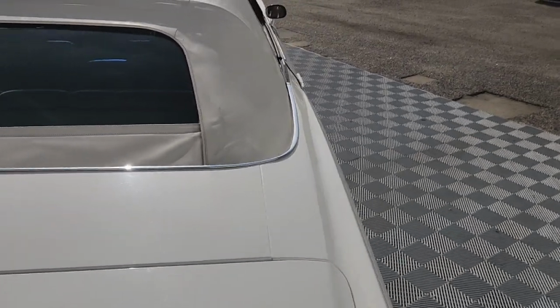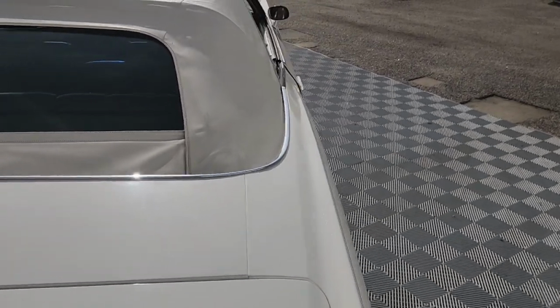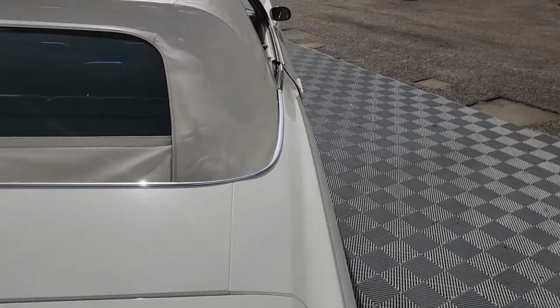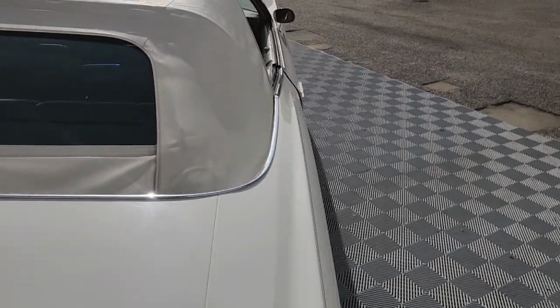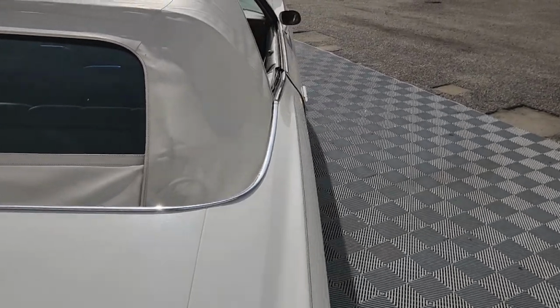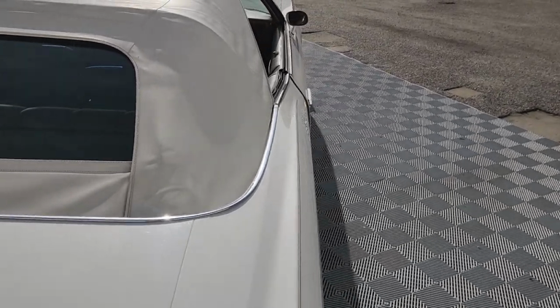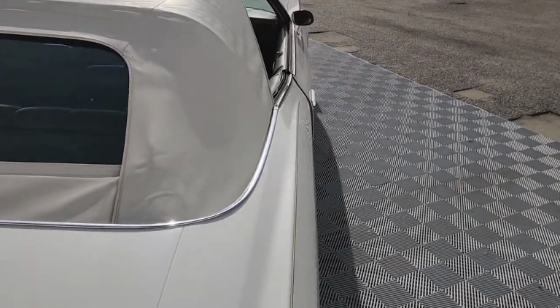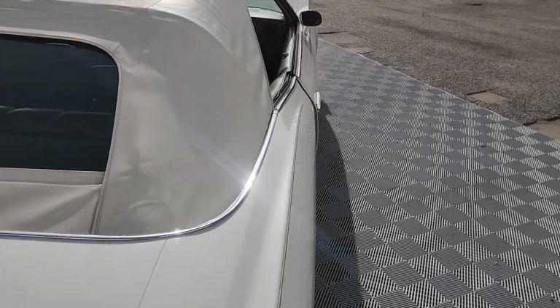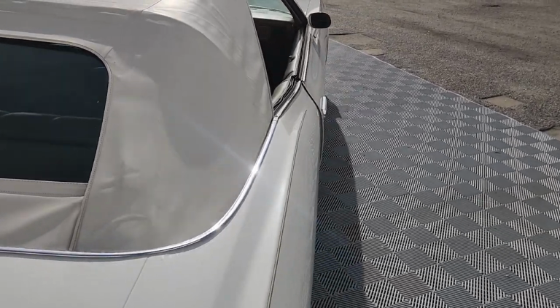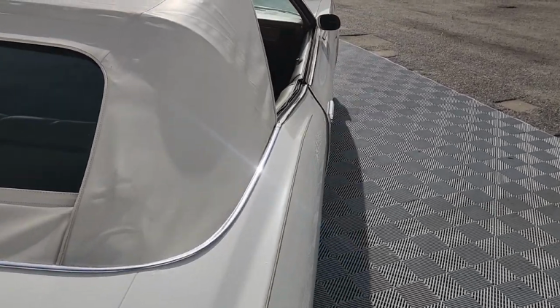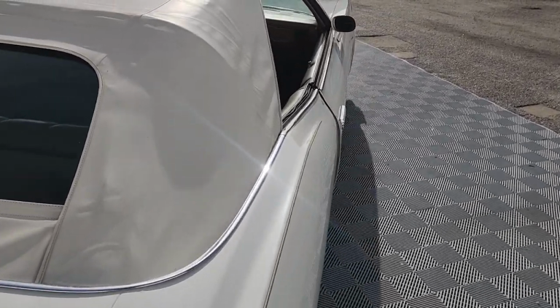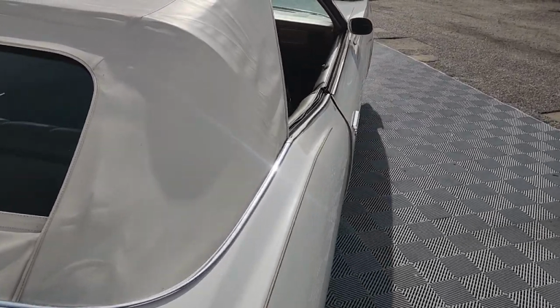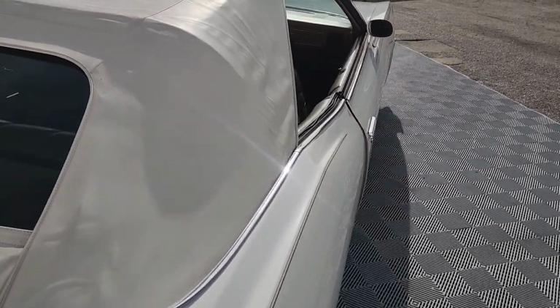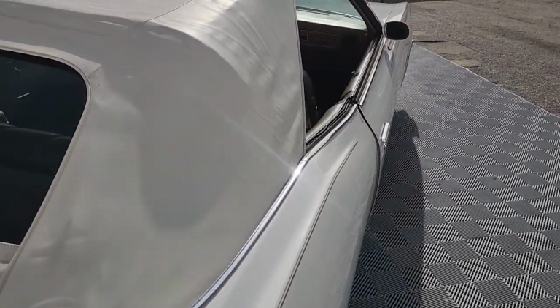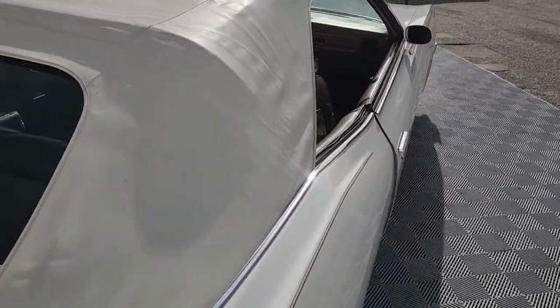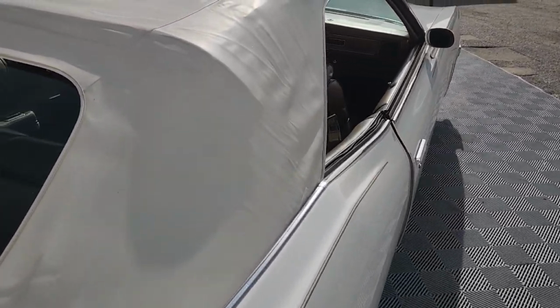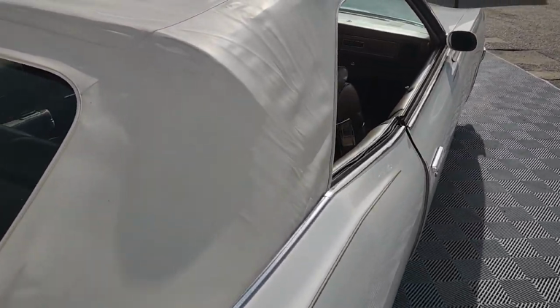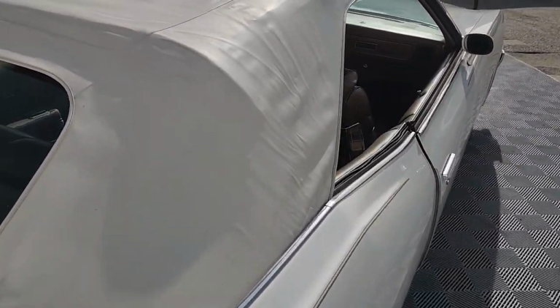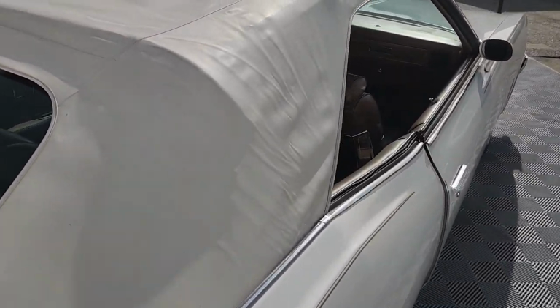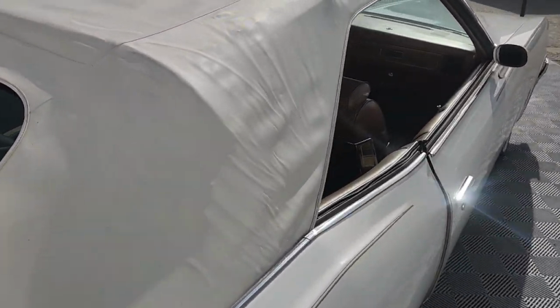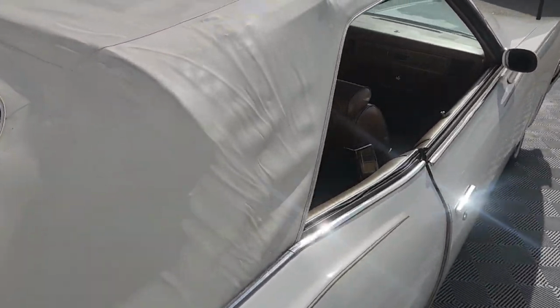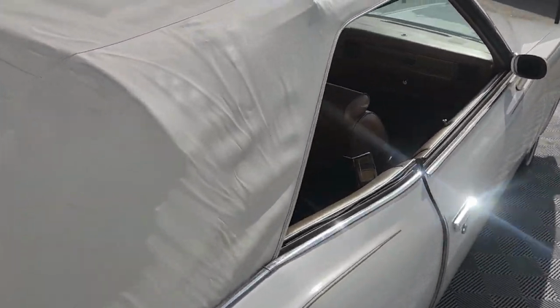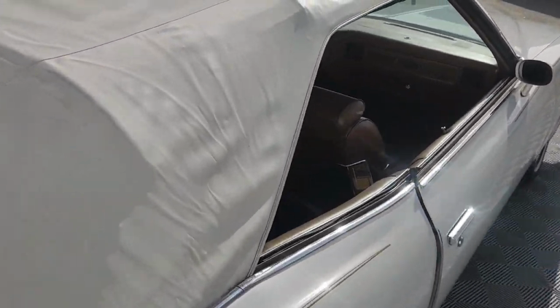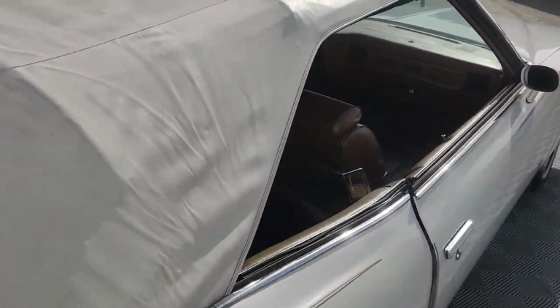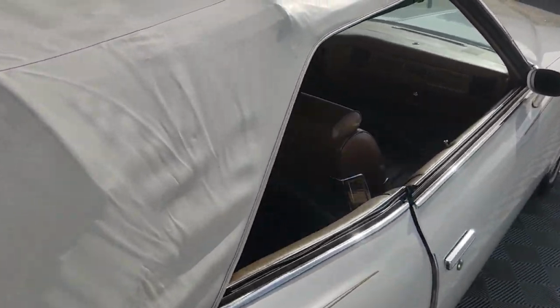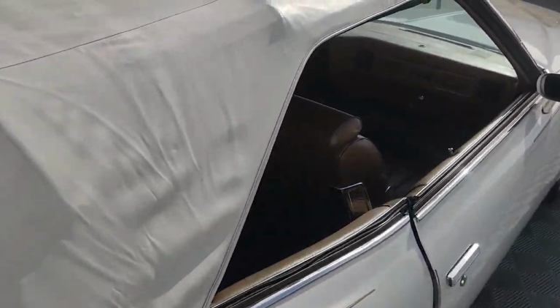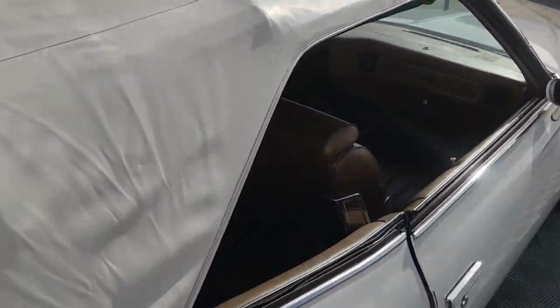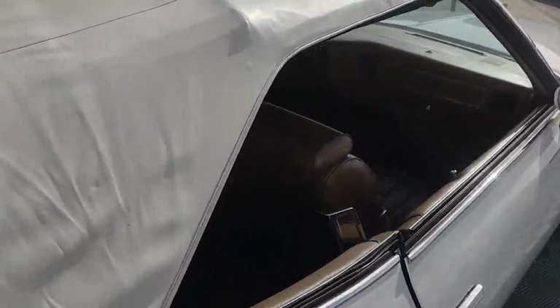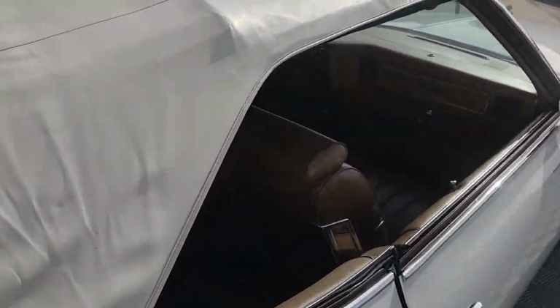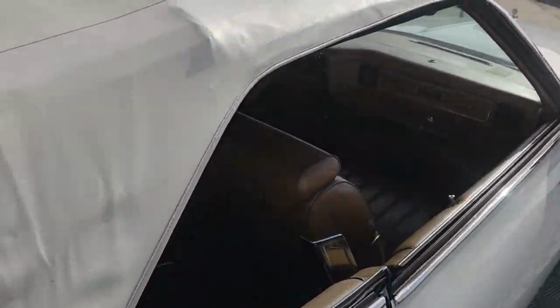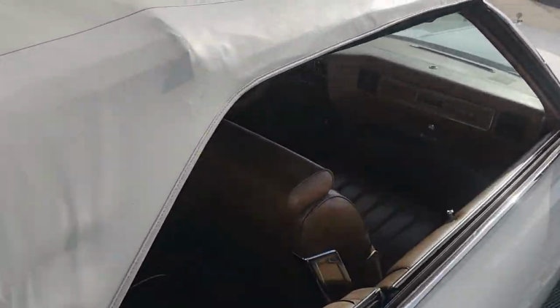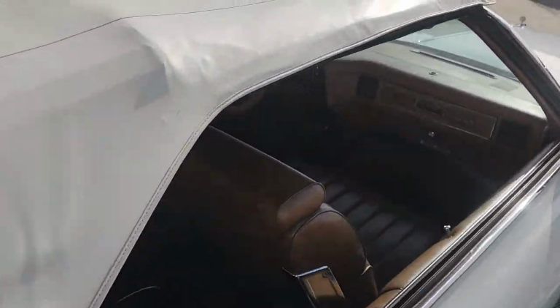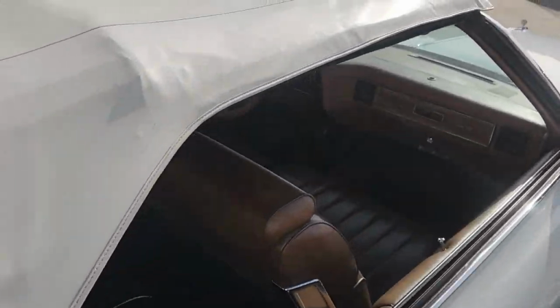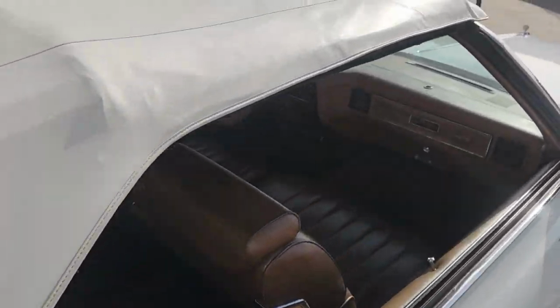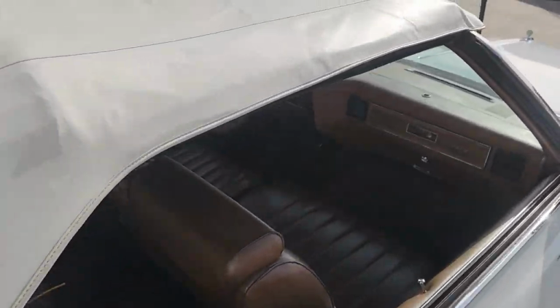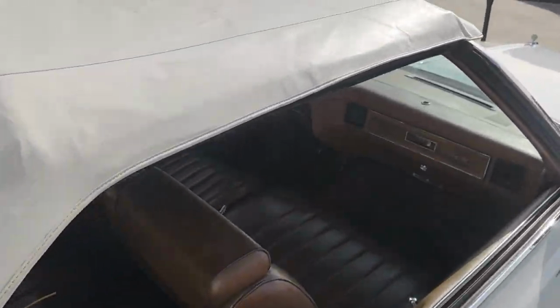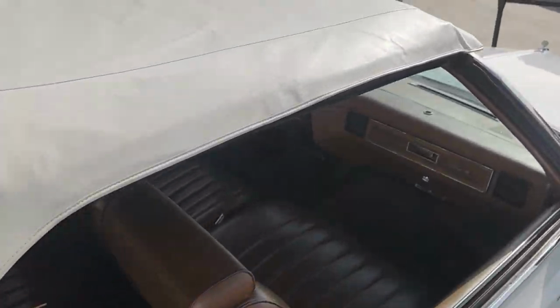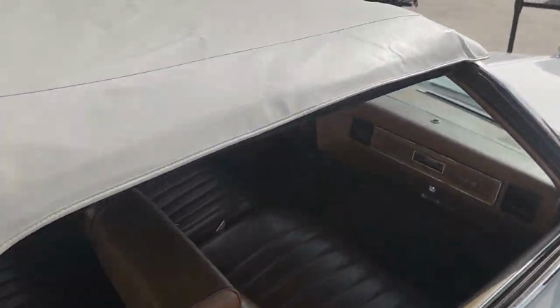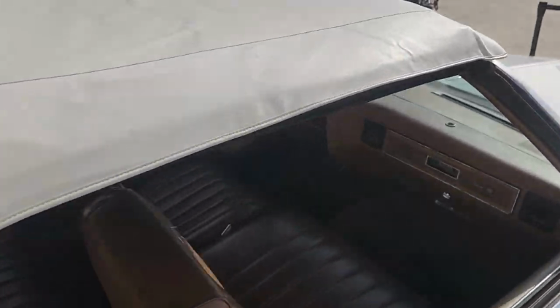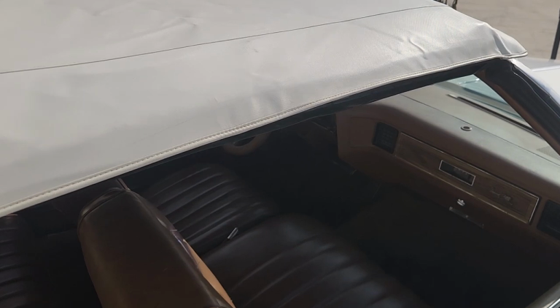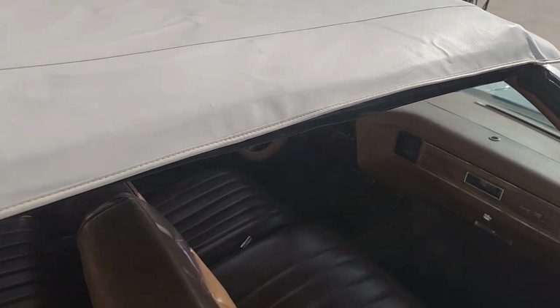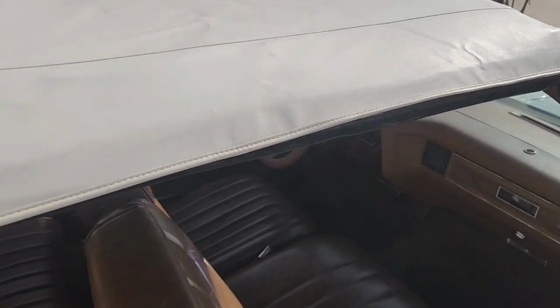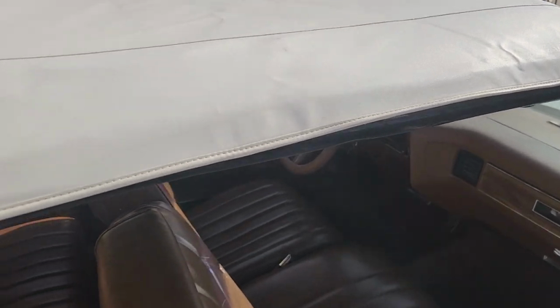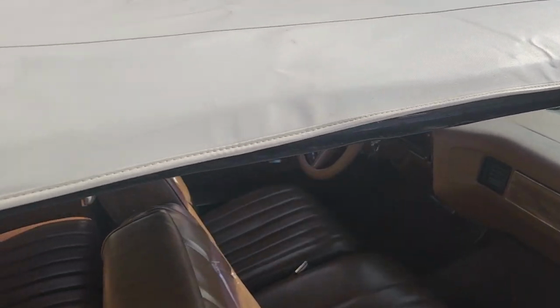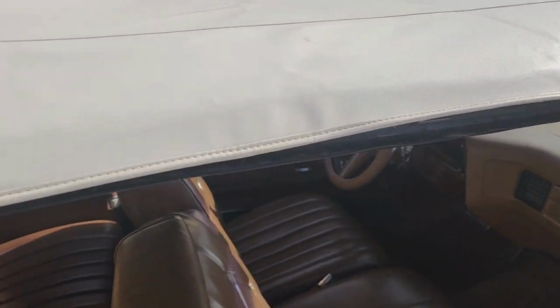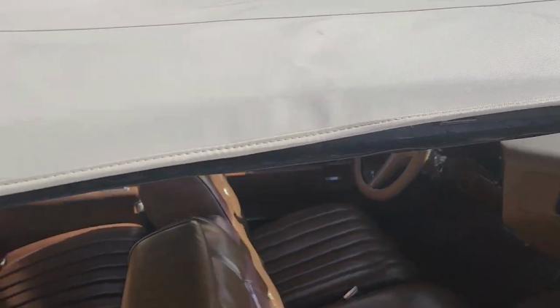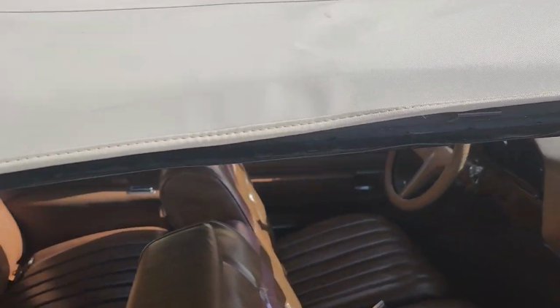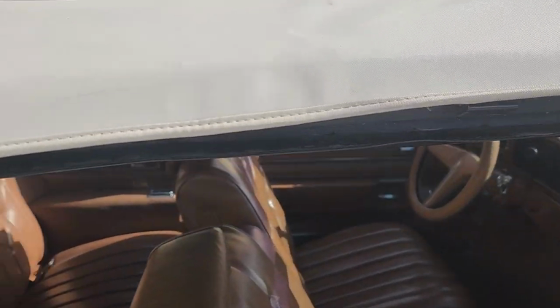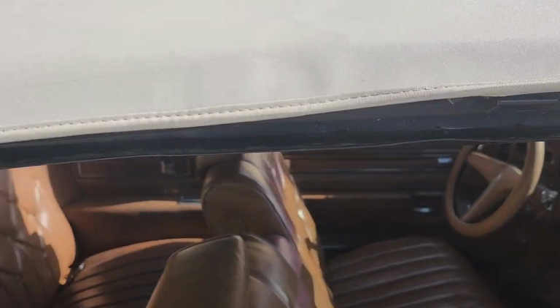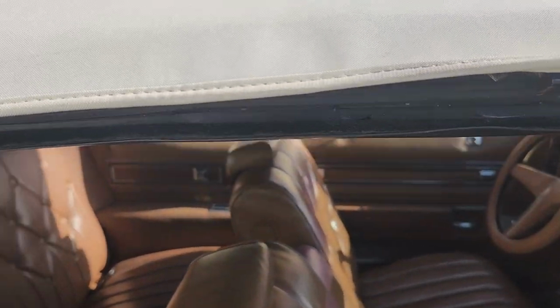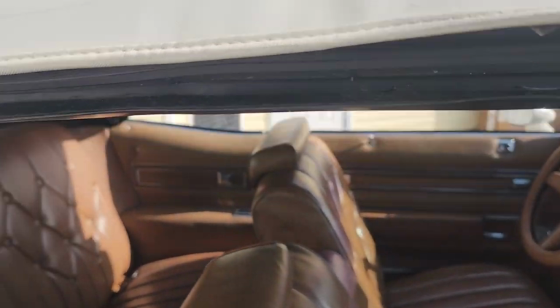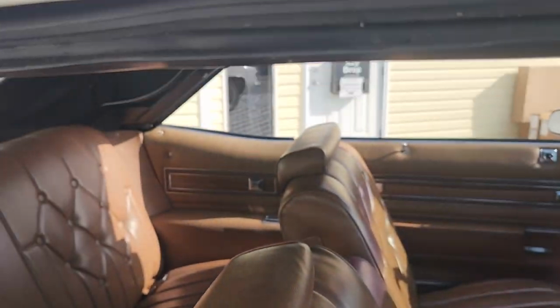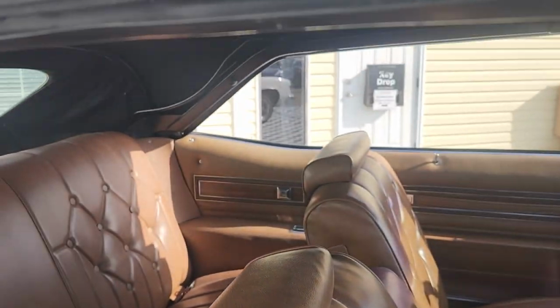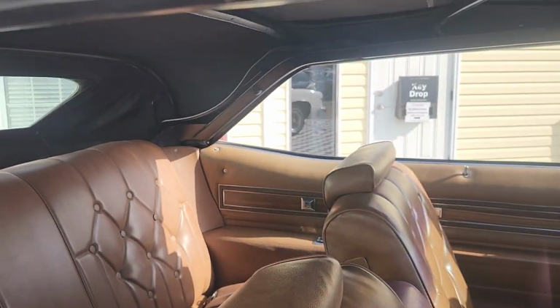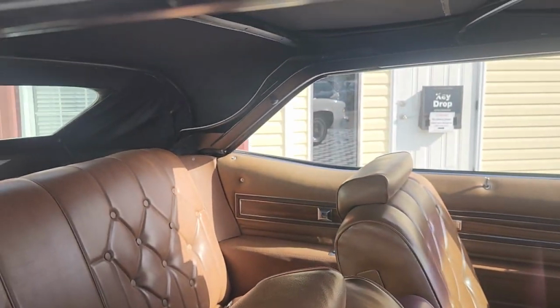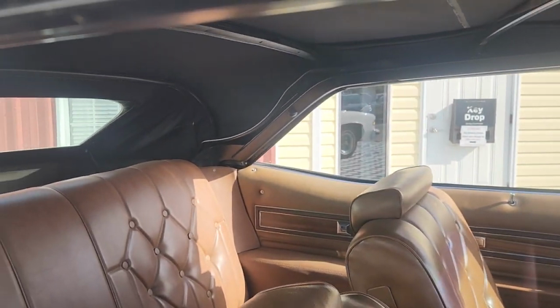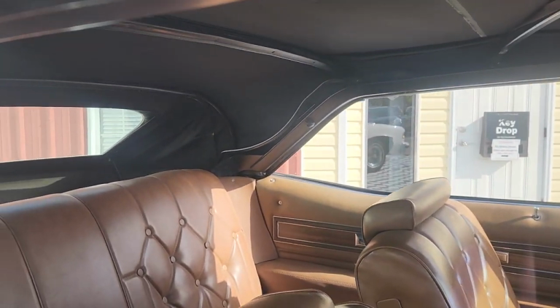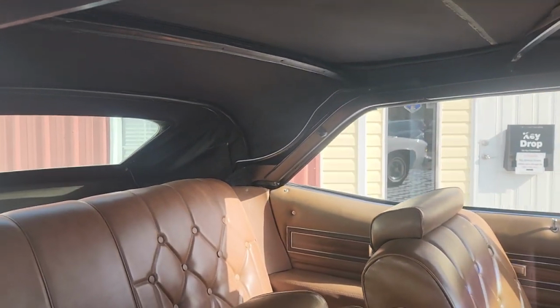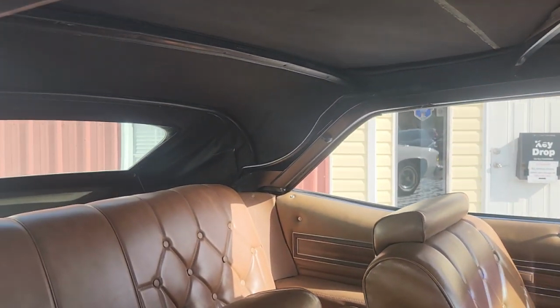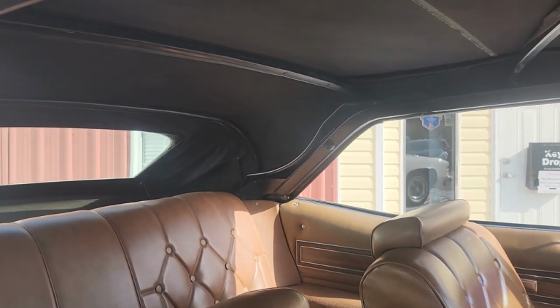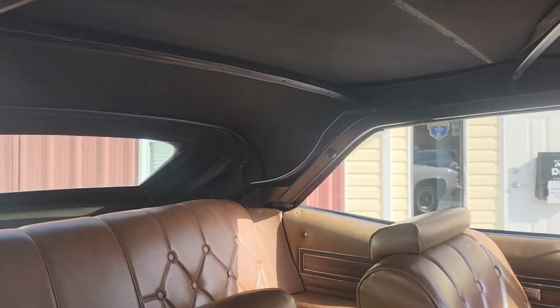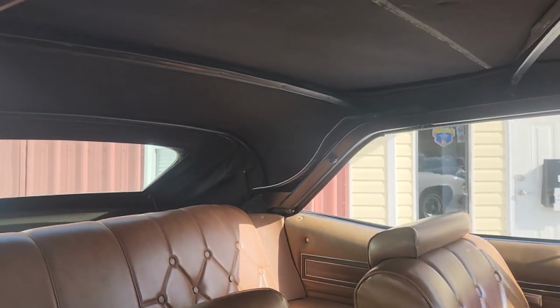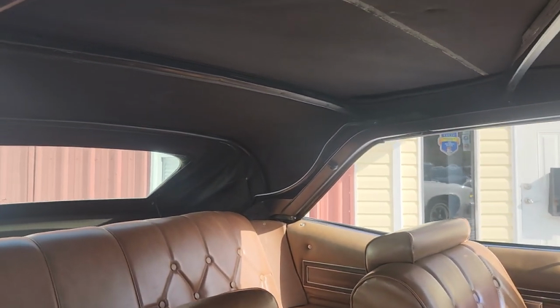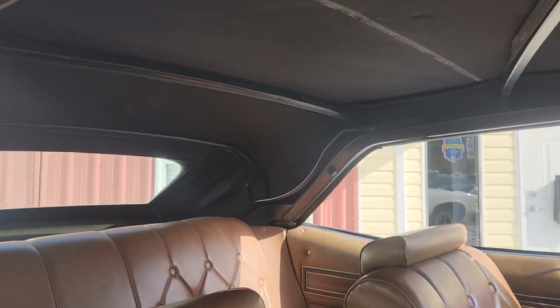They made about 4,000 of these cars total, and of the 4,000 I don't know how many had the 455 — I couldn't find any information on that.